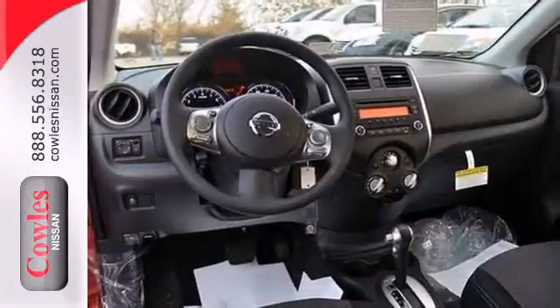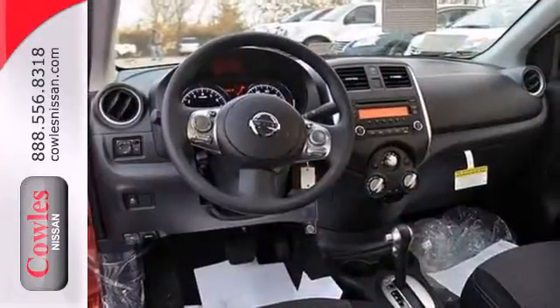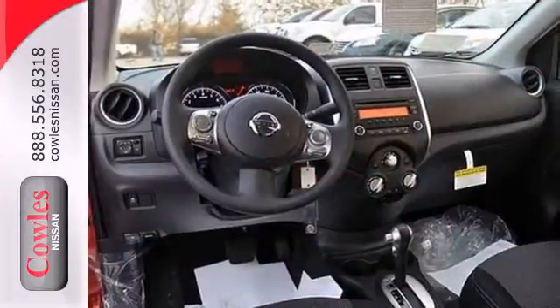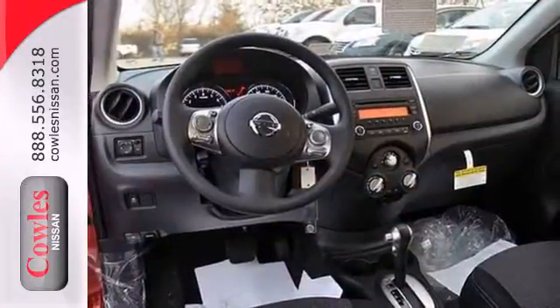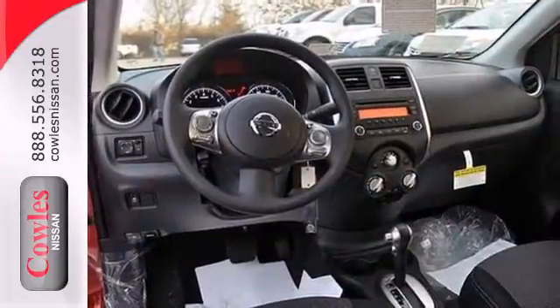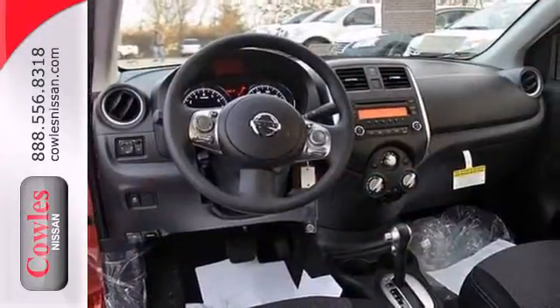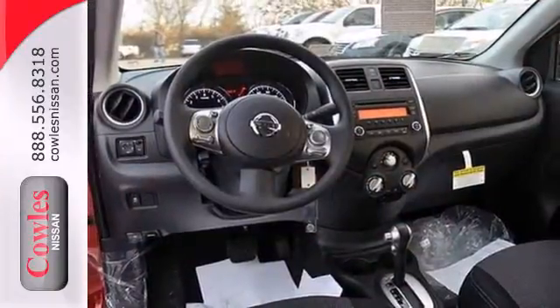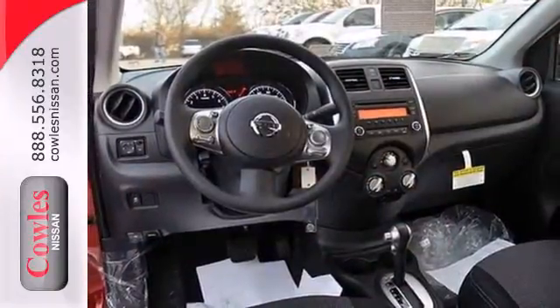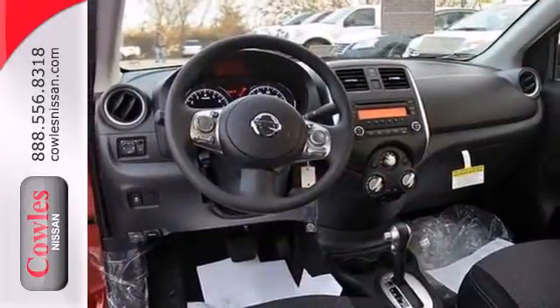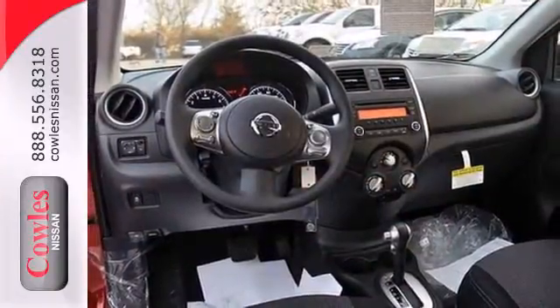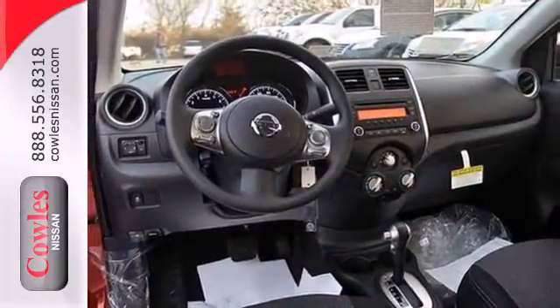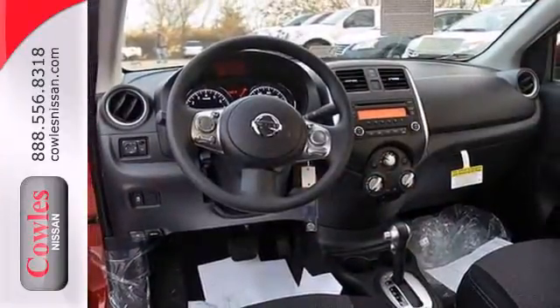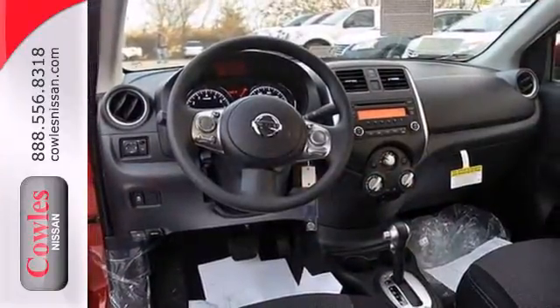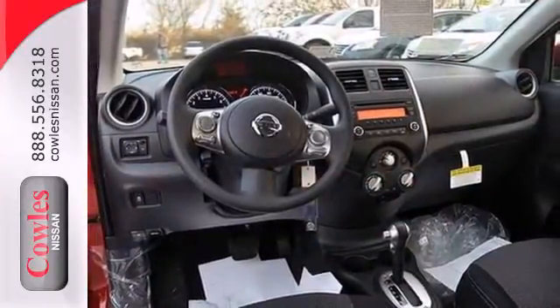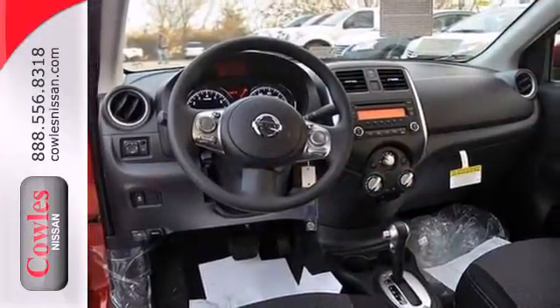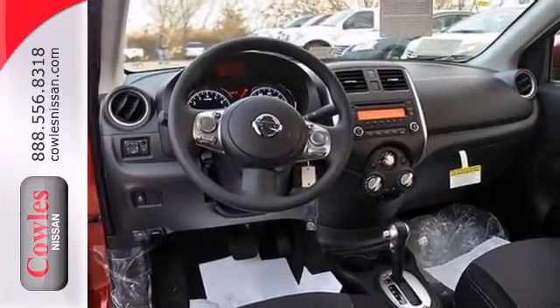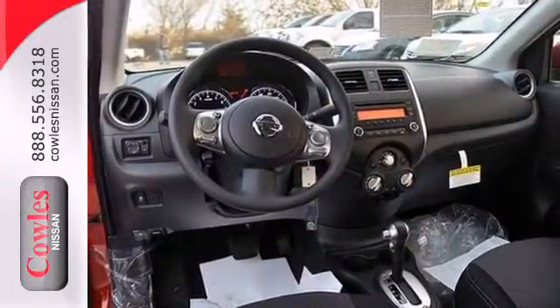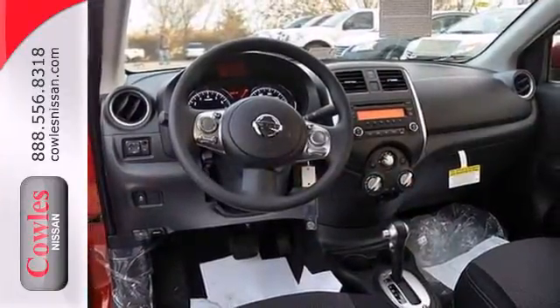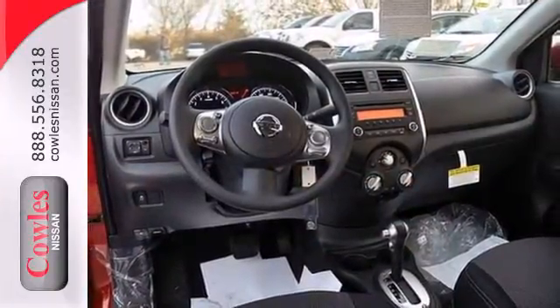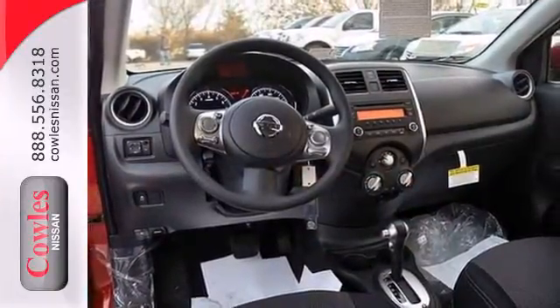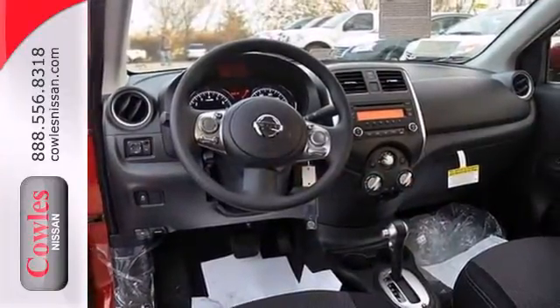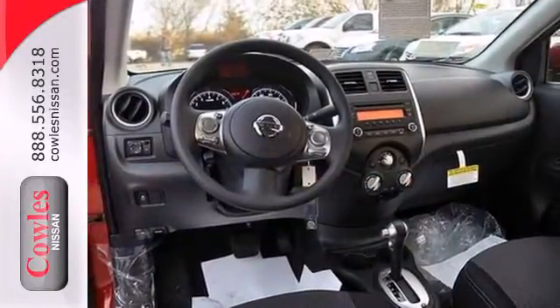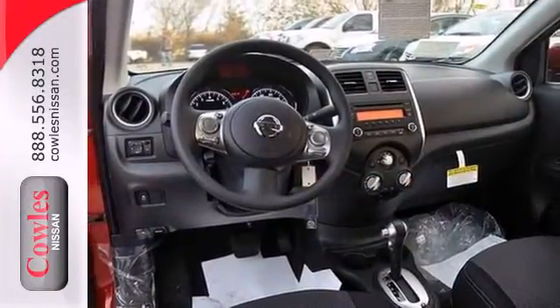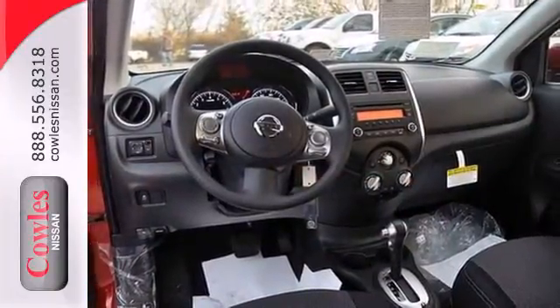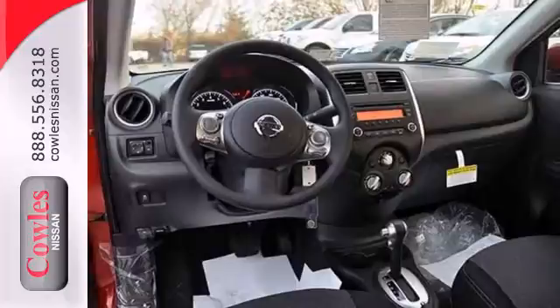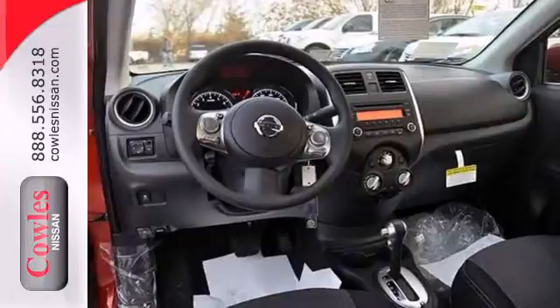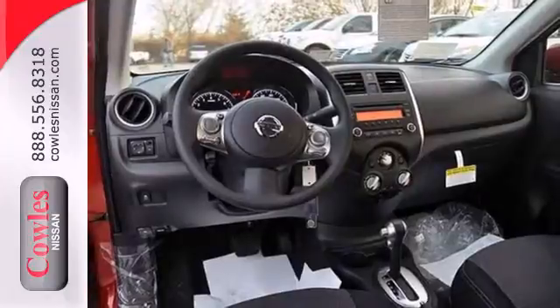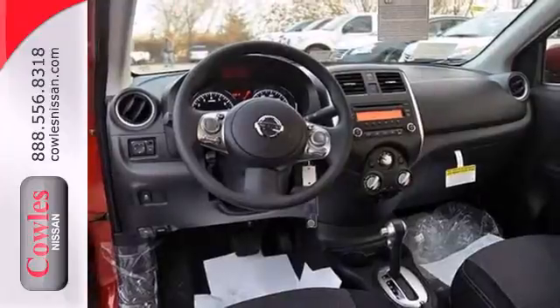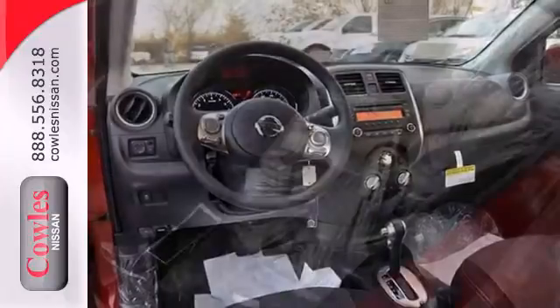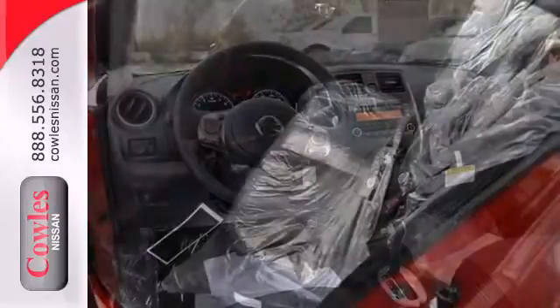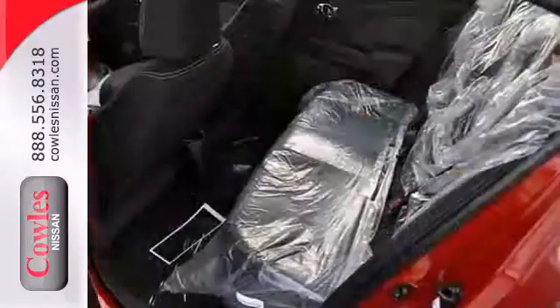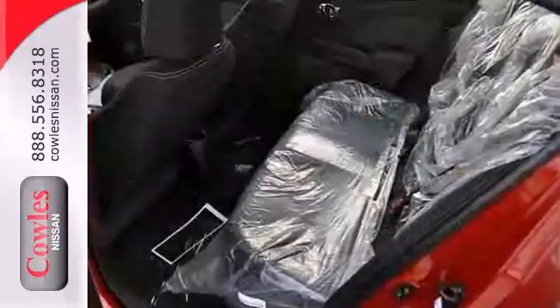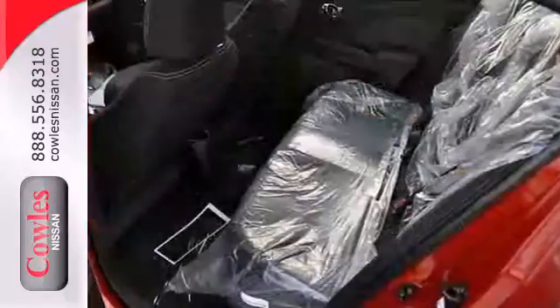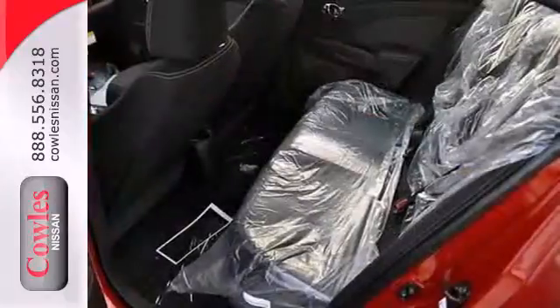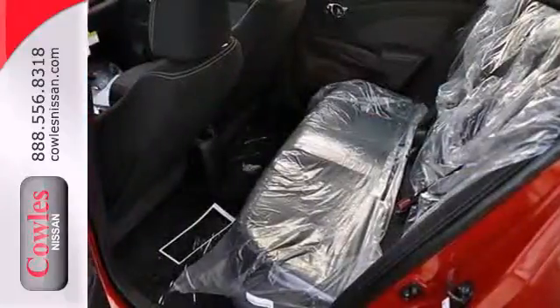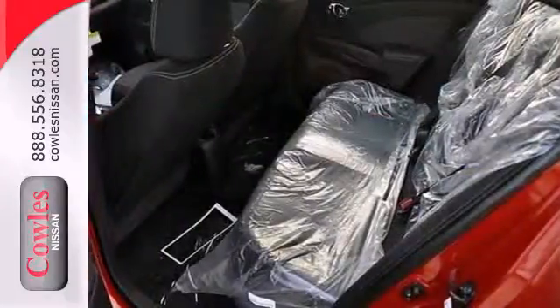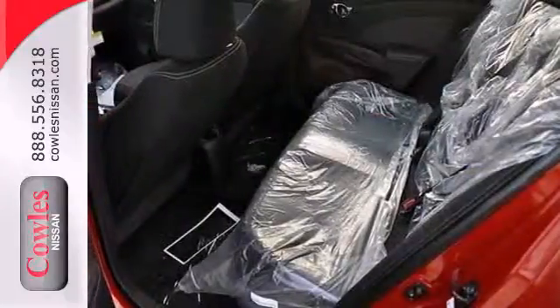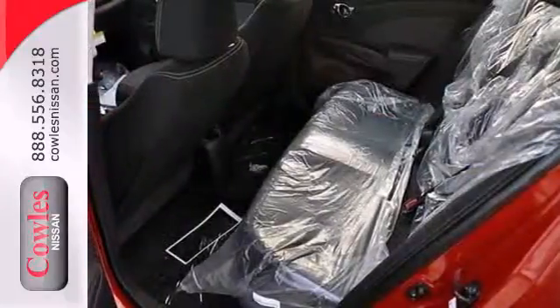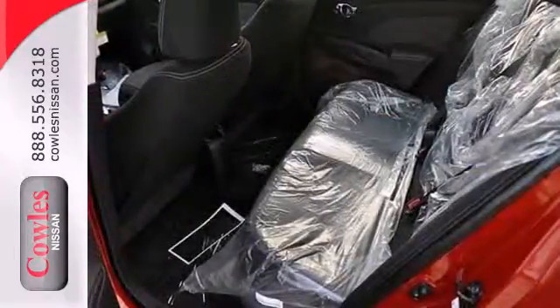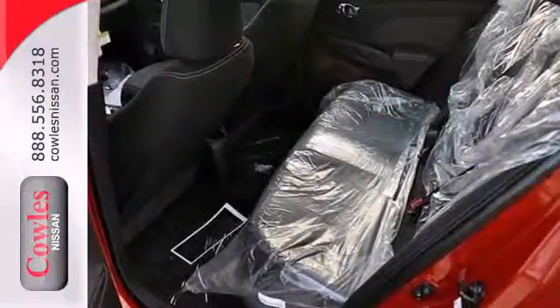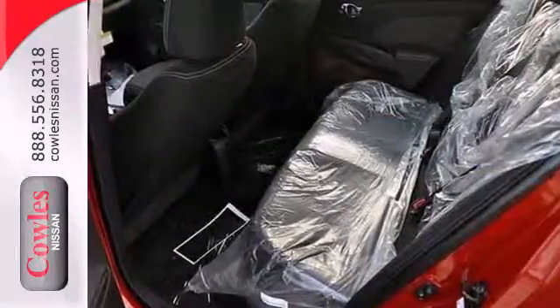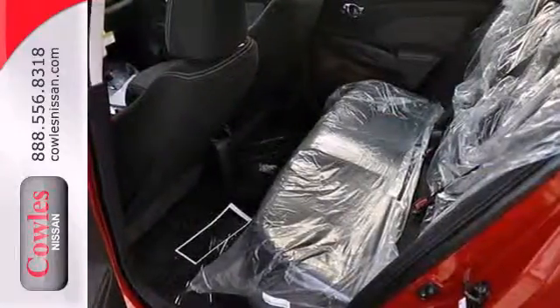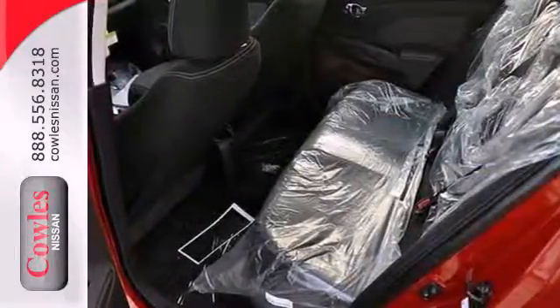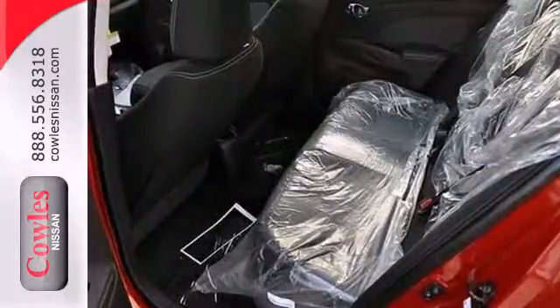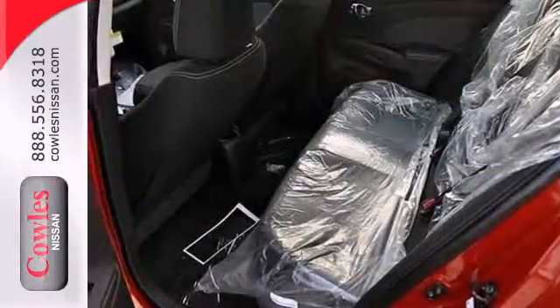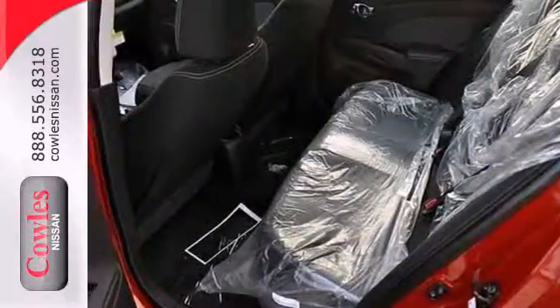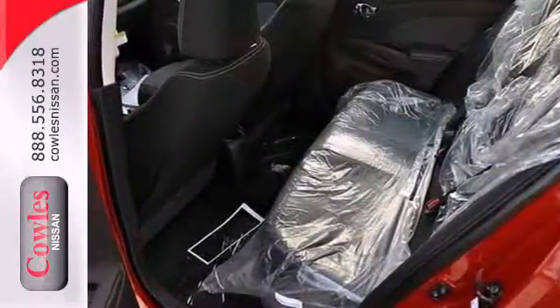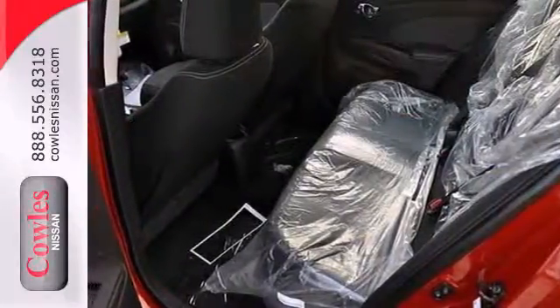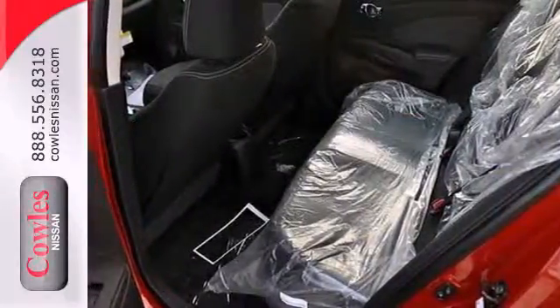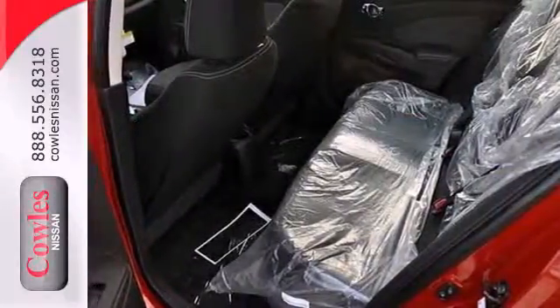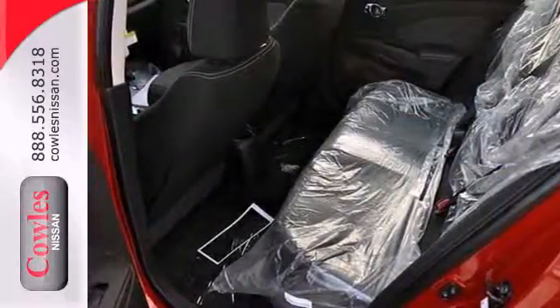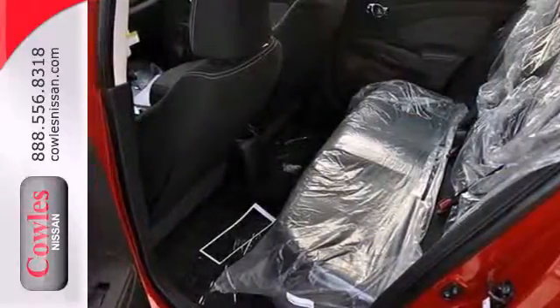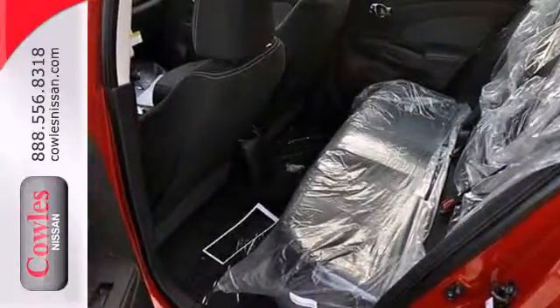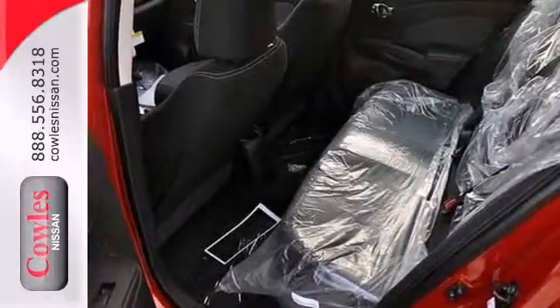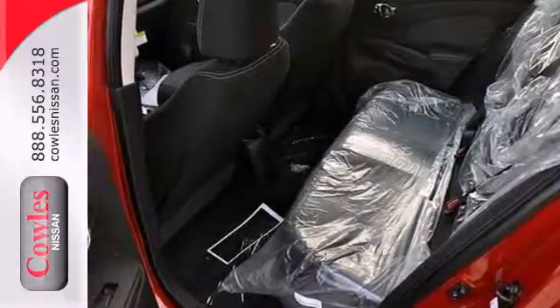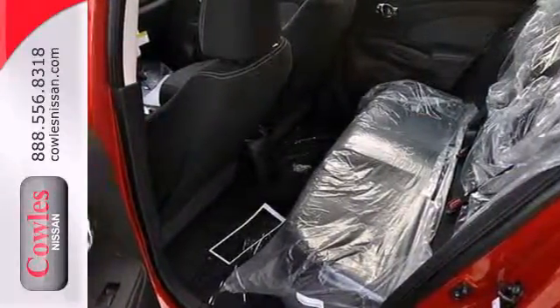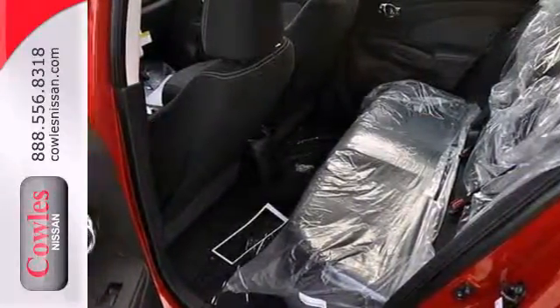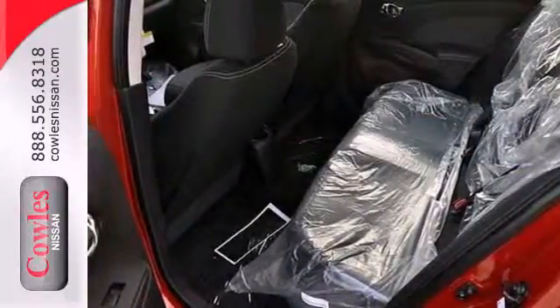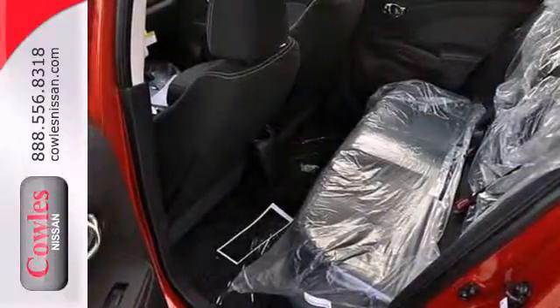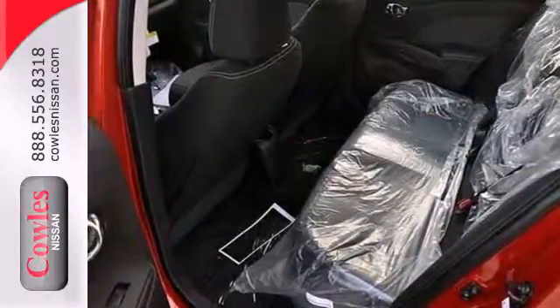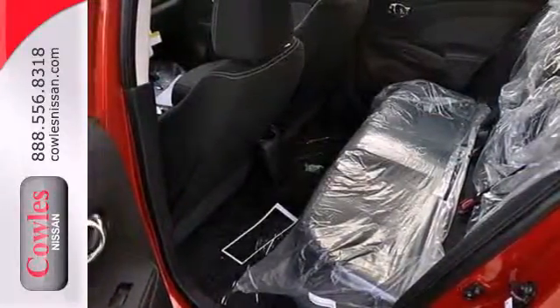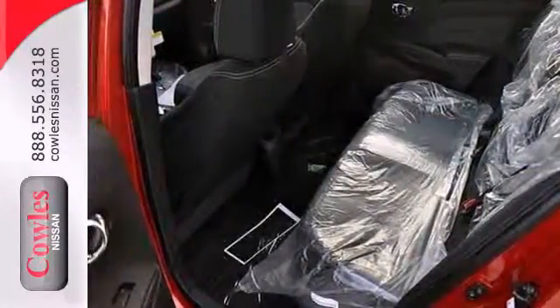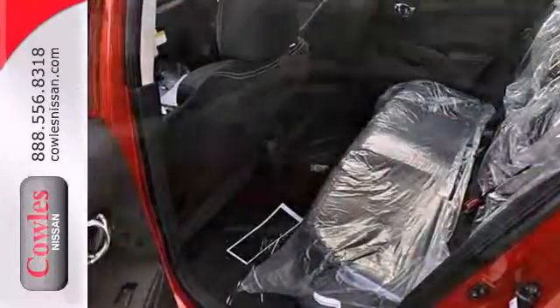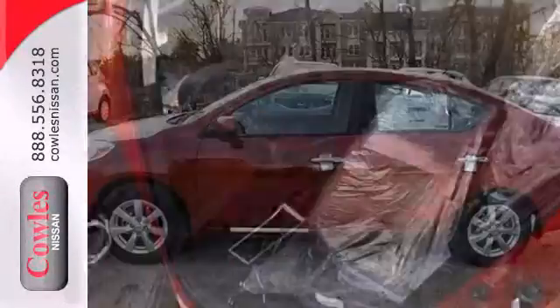You won't have to choose between space and economy with this Versa. Come in for a test drive and discover your new Nissan today.